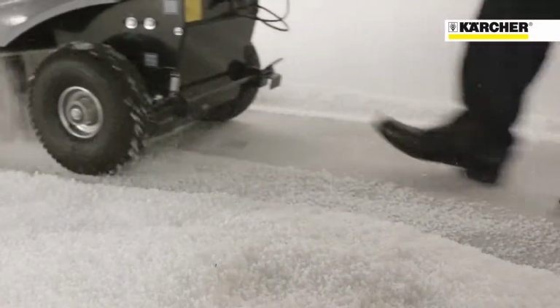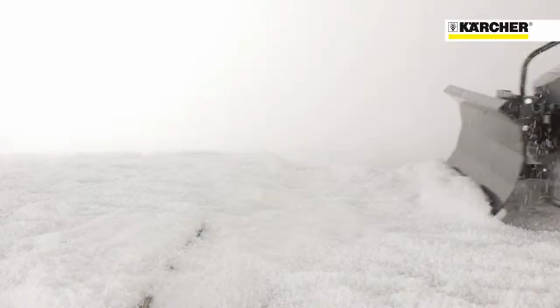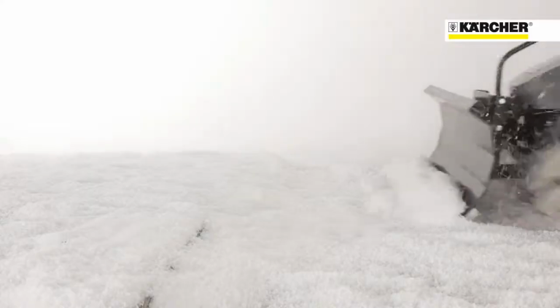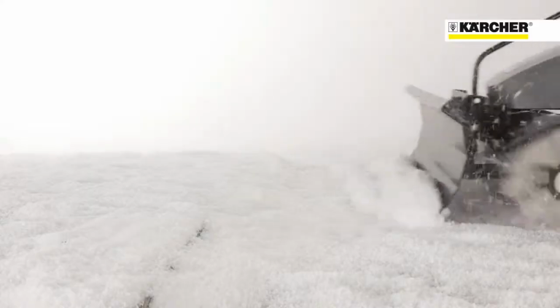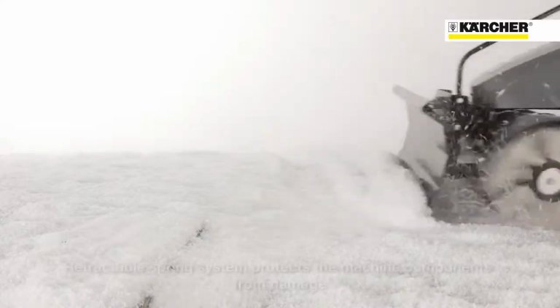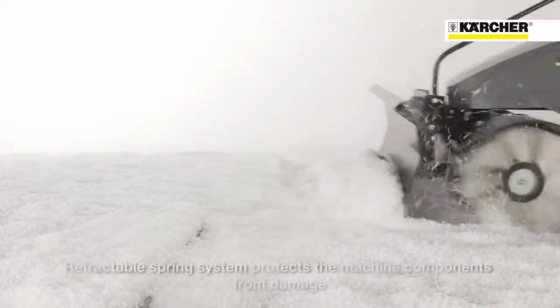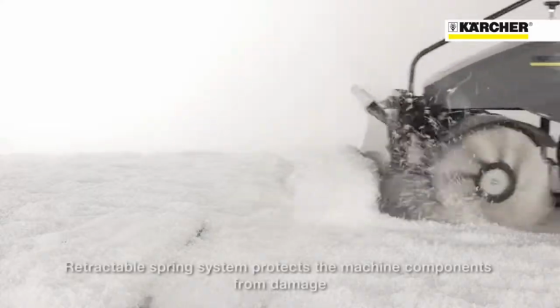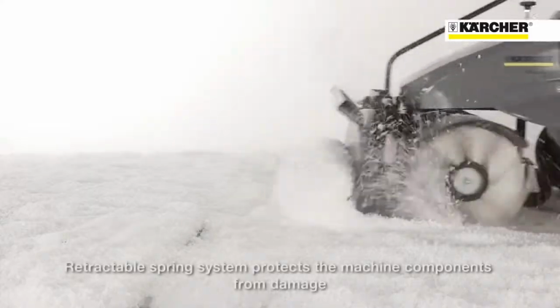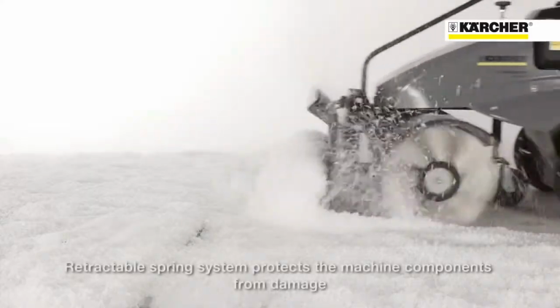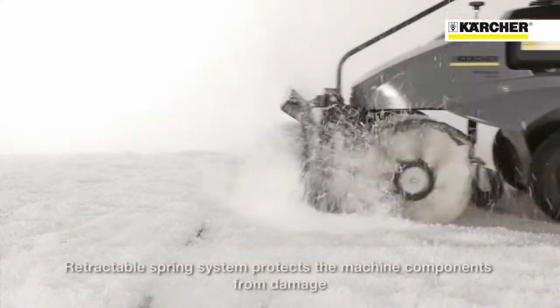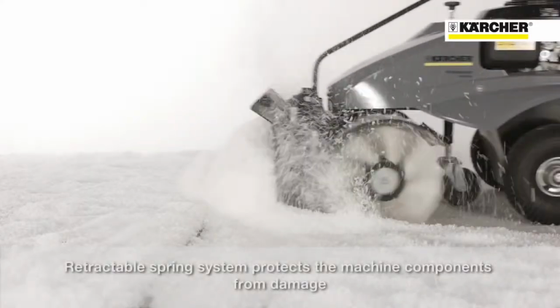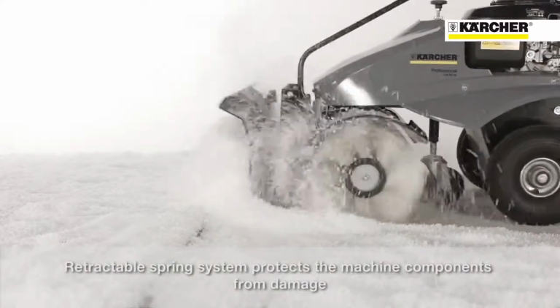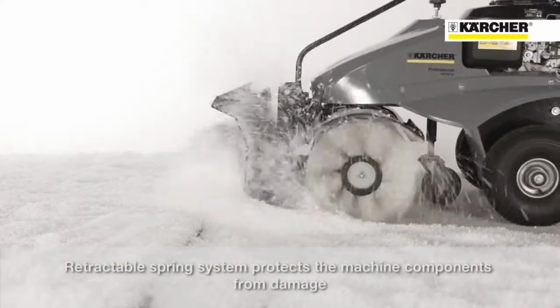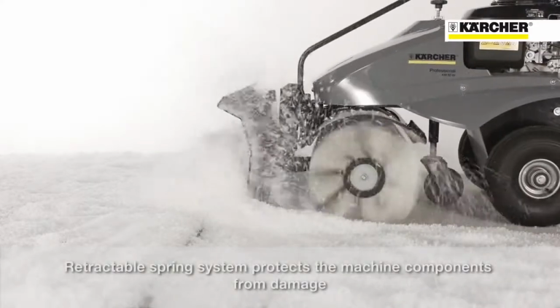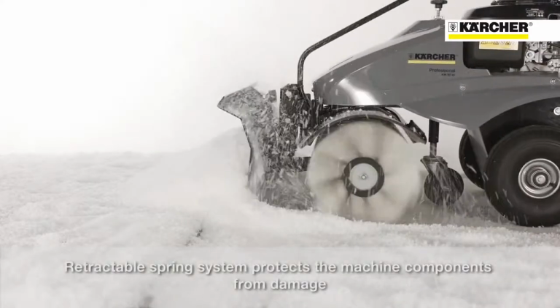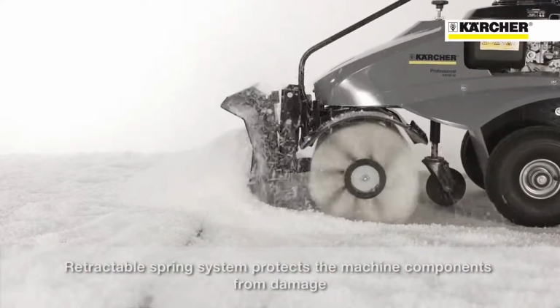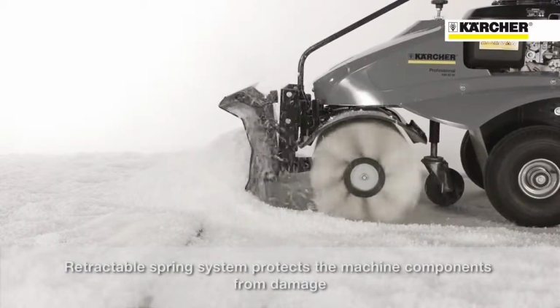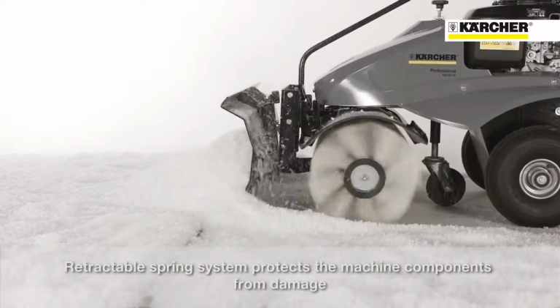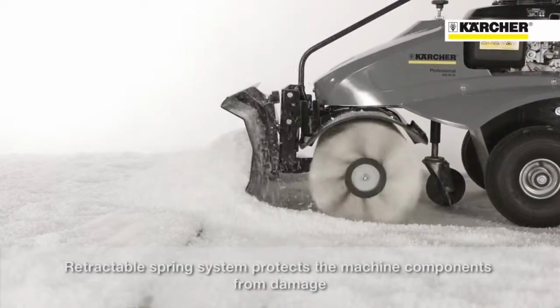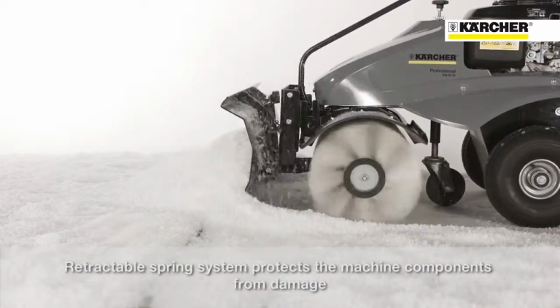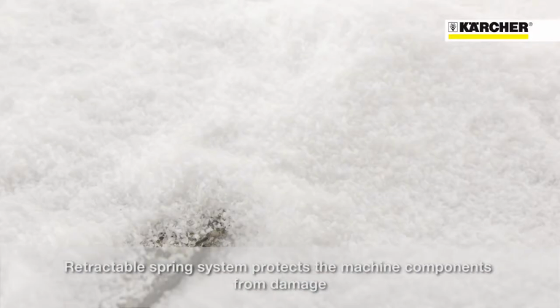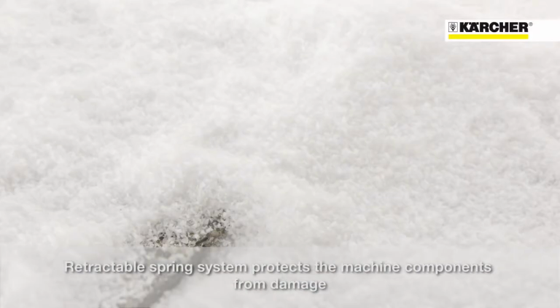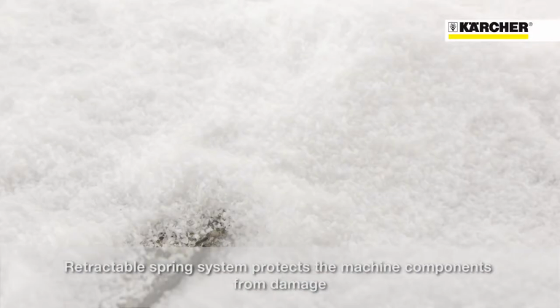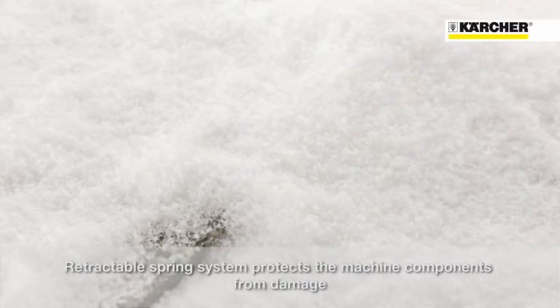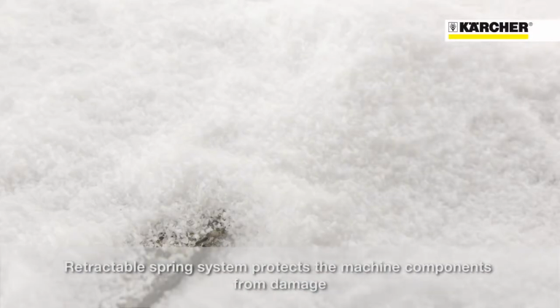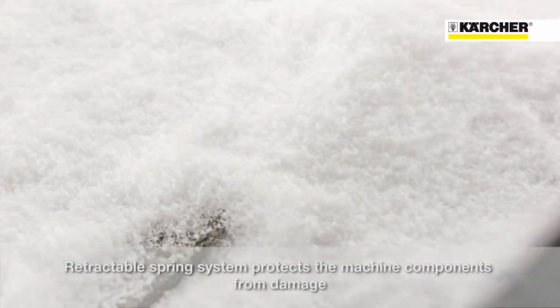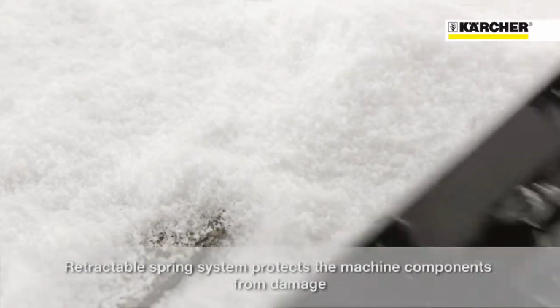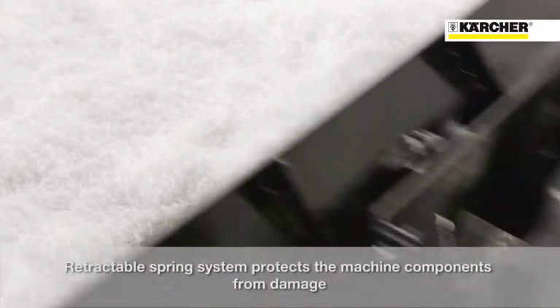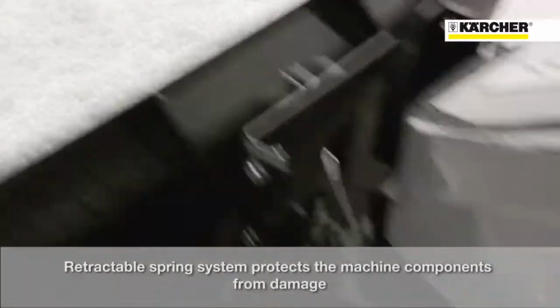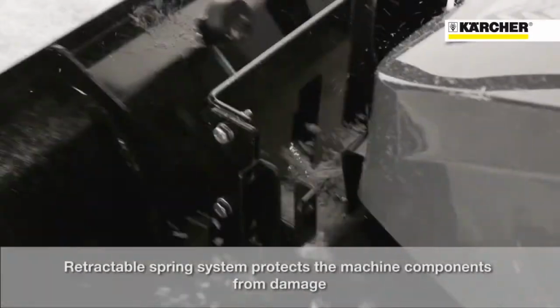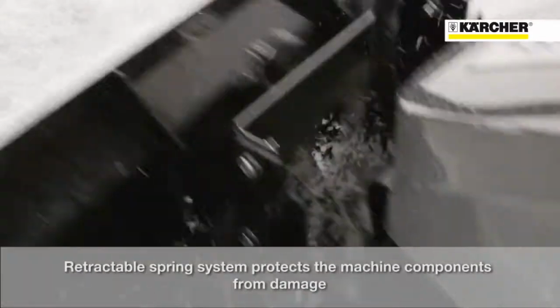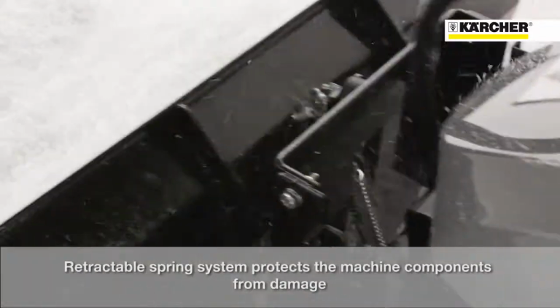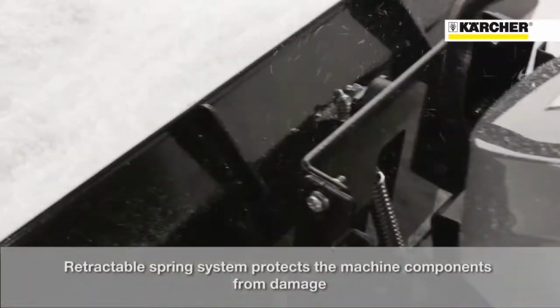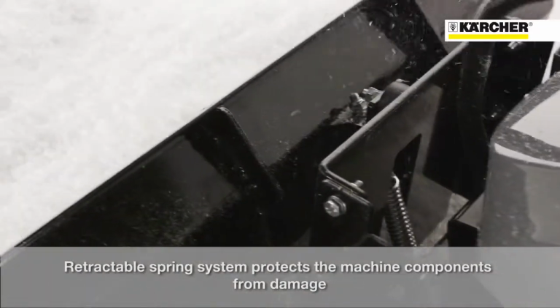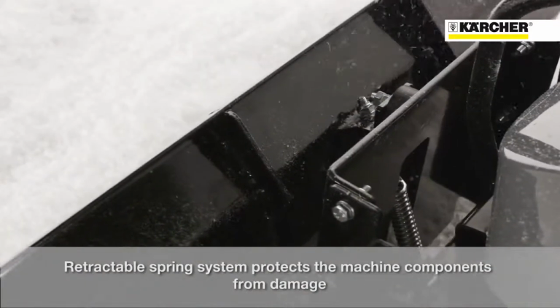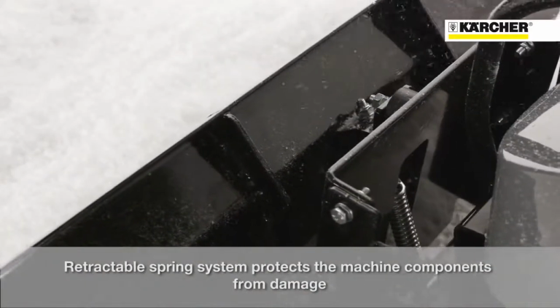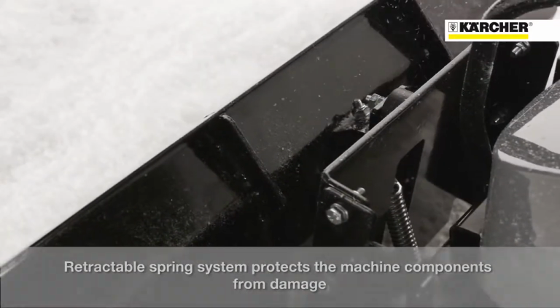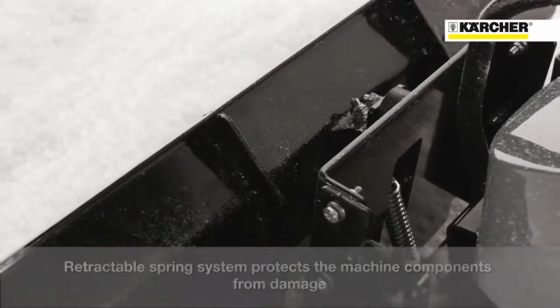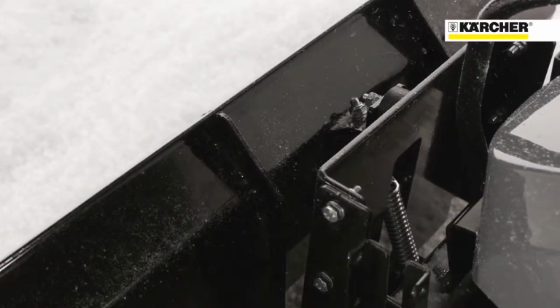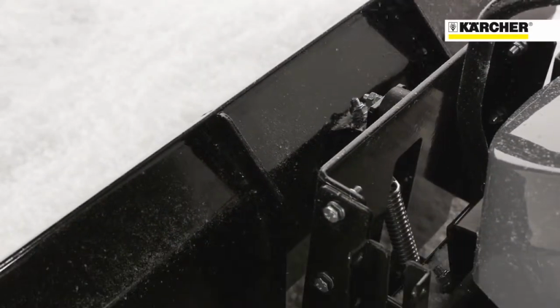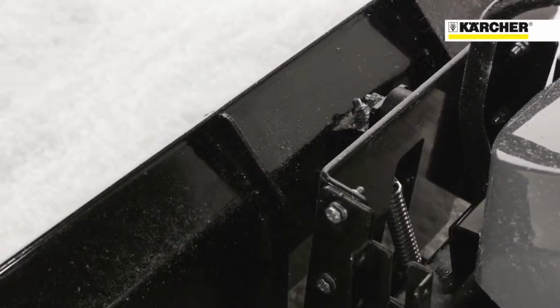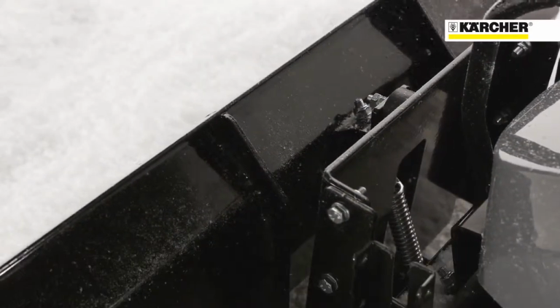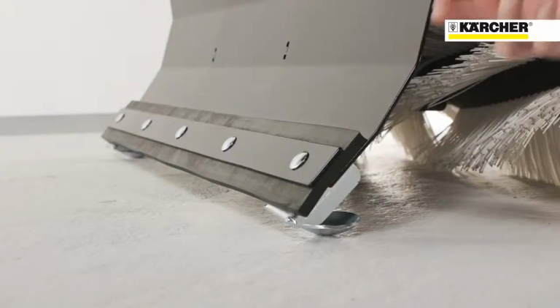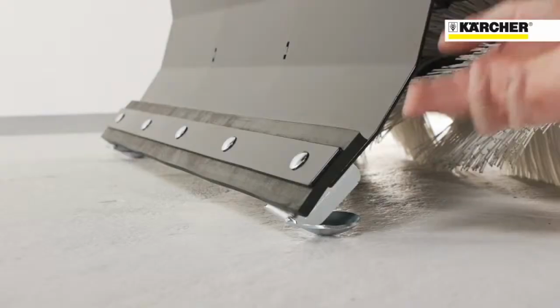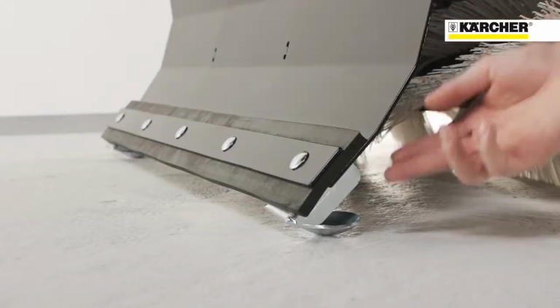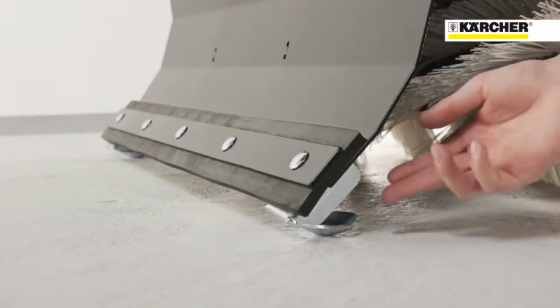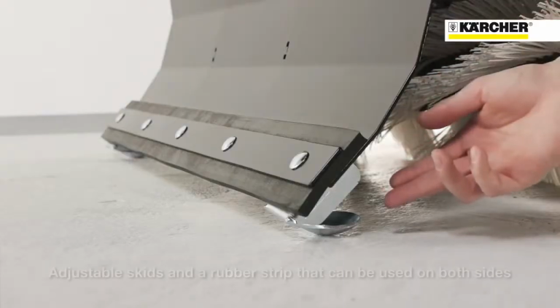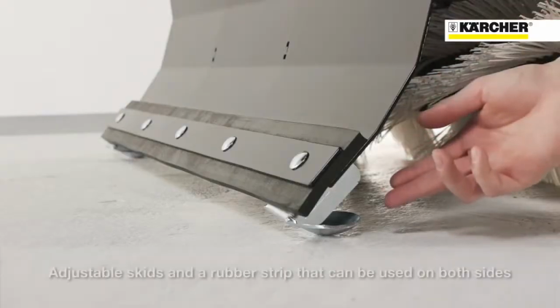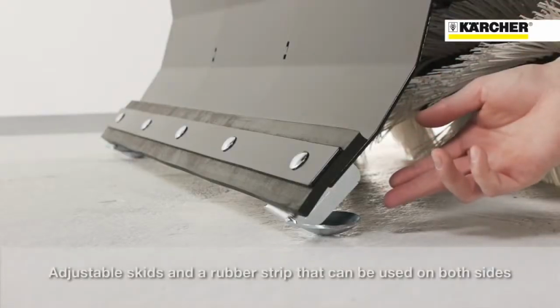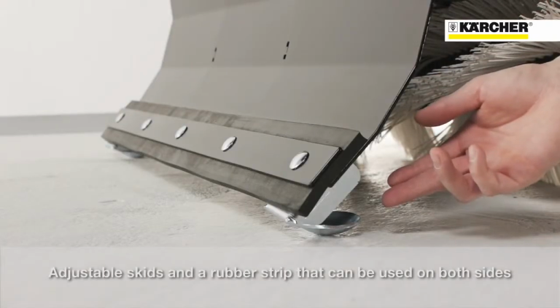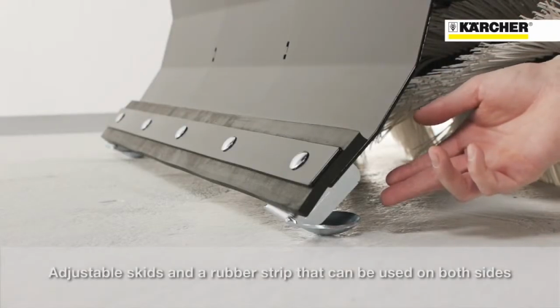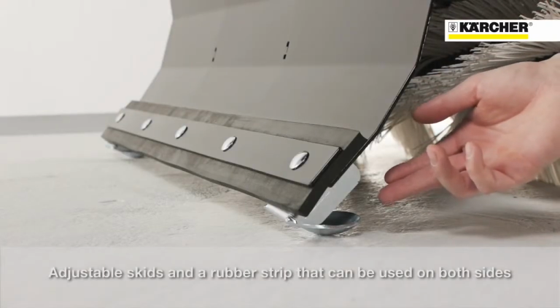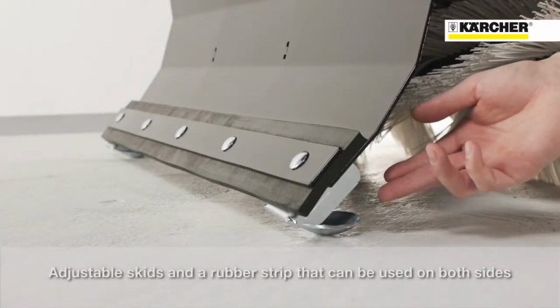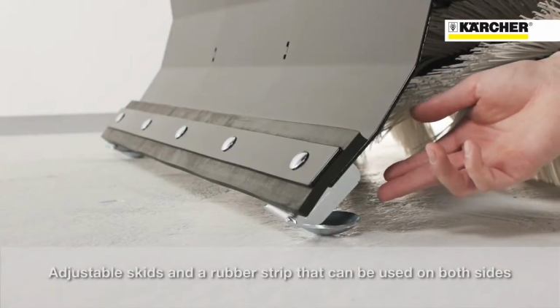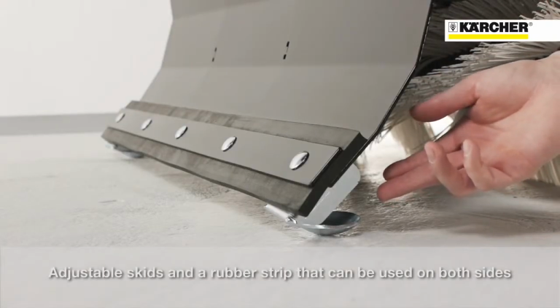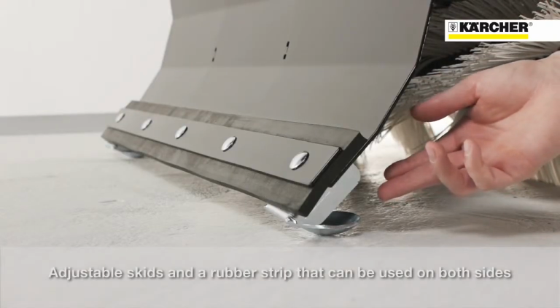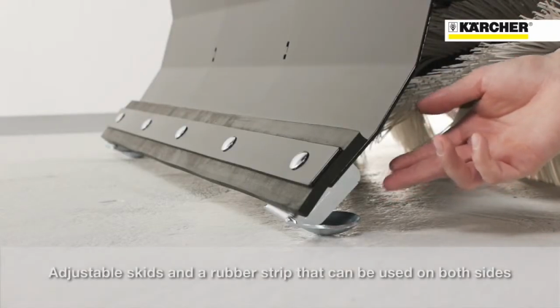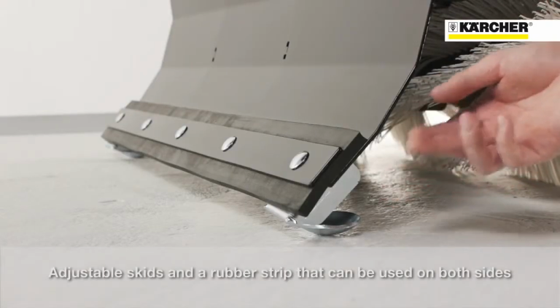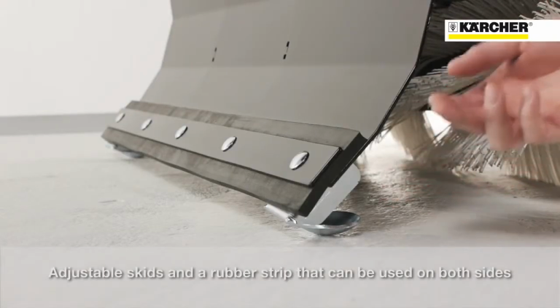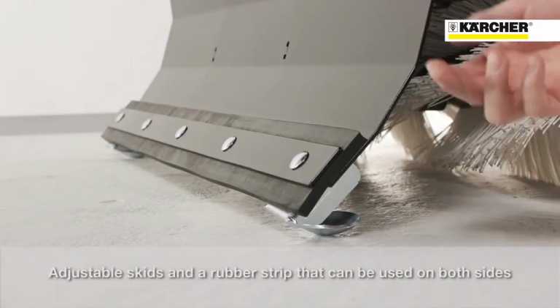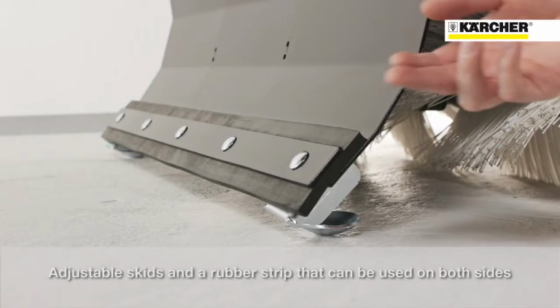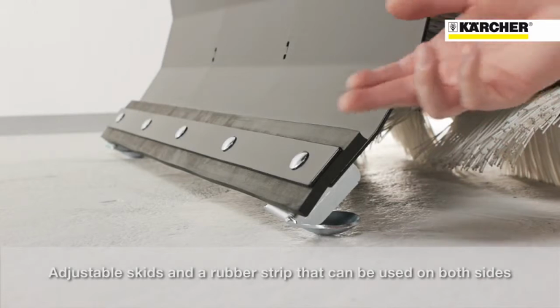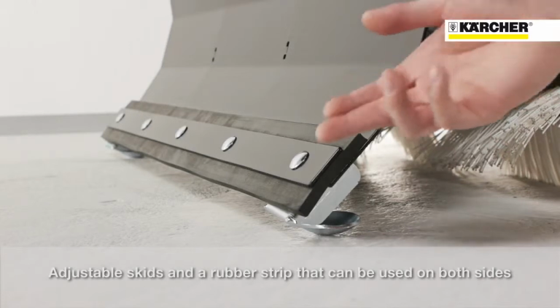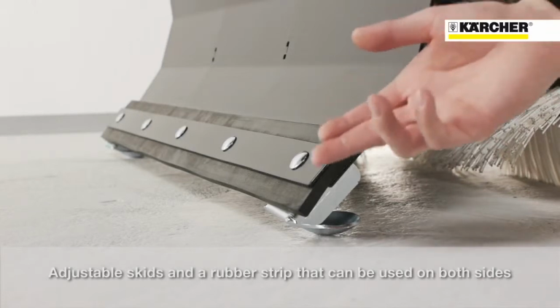The retractable spring system protects the machine components from damage. The skids are adjustable to different heights.